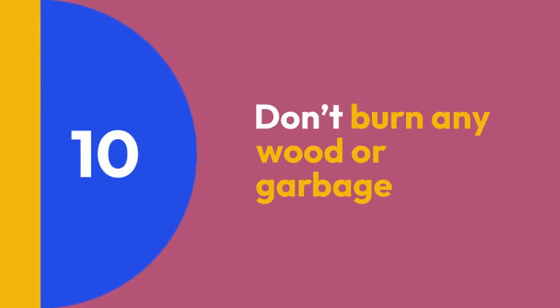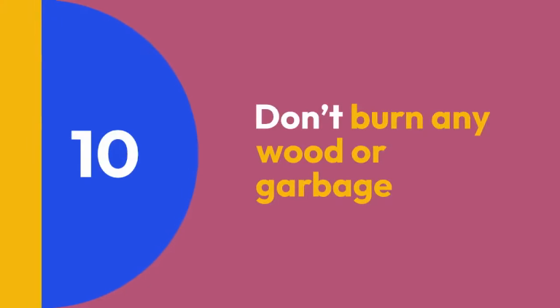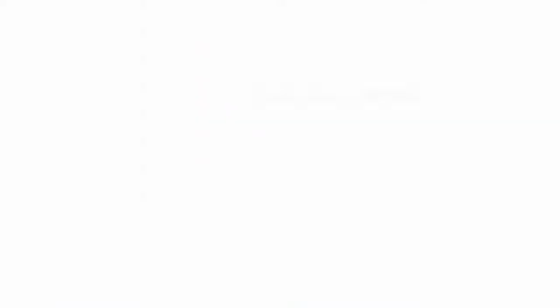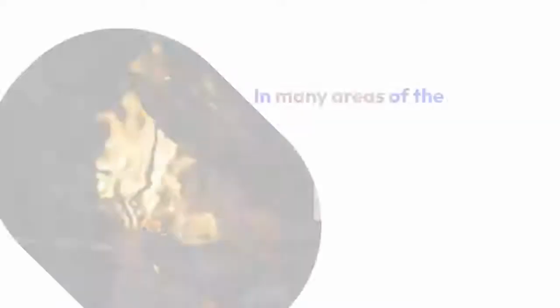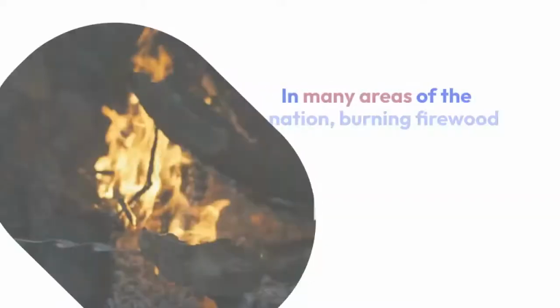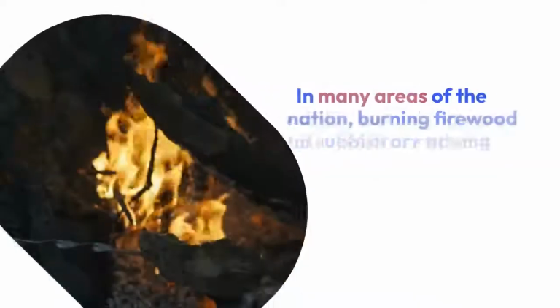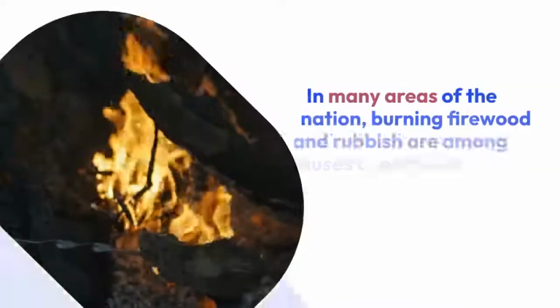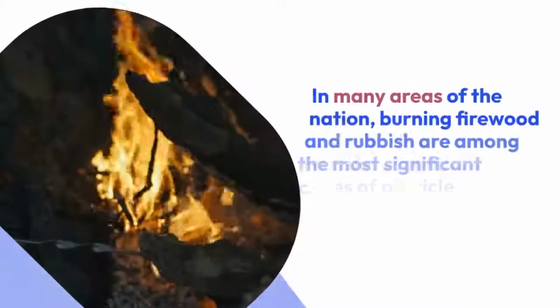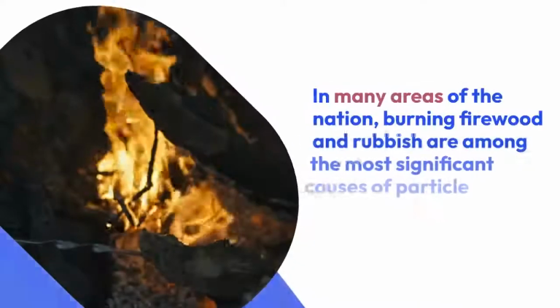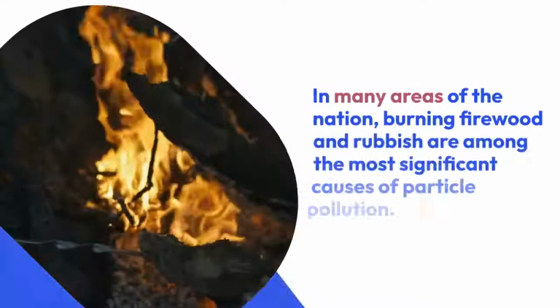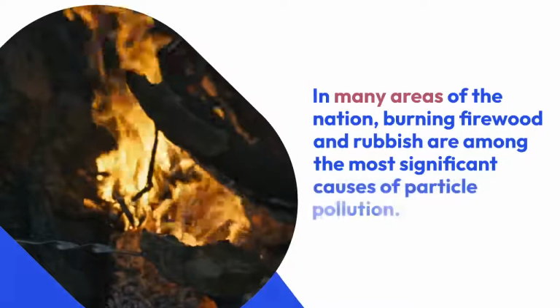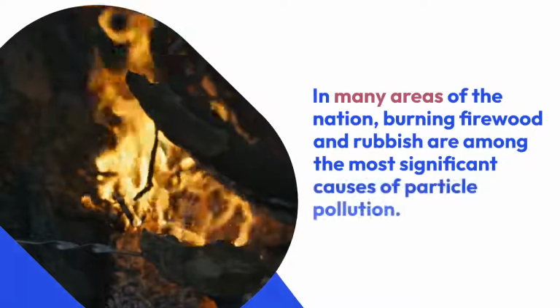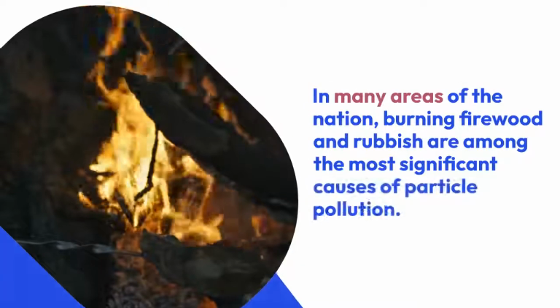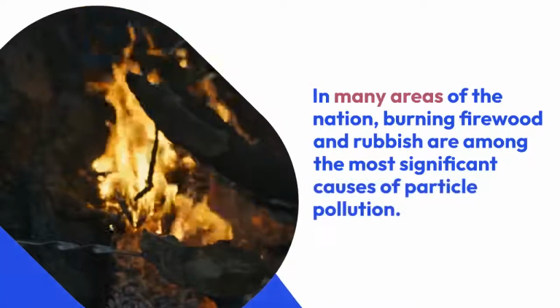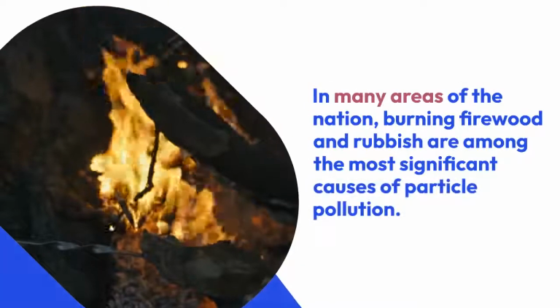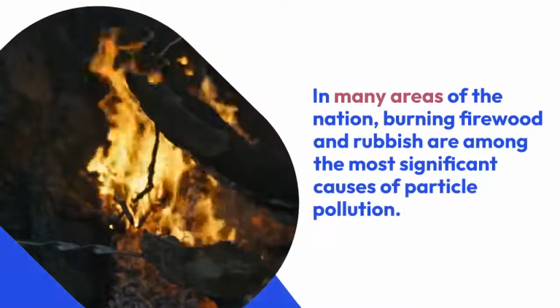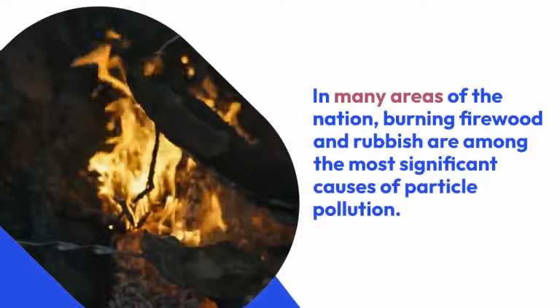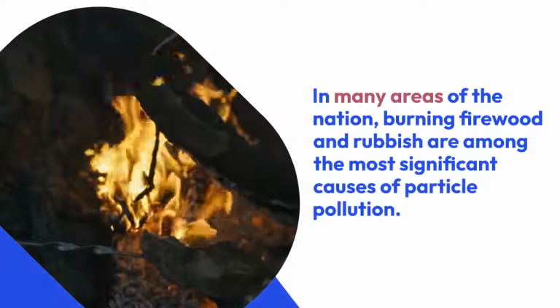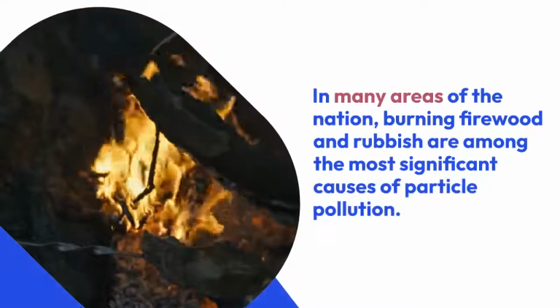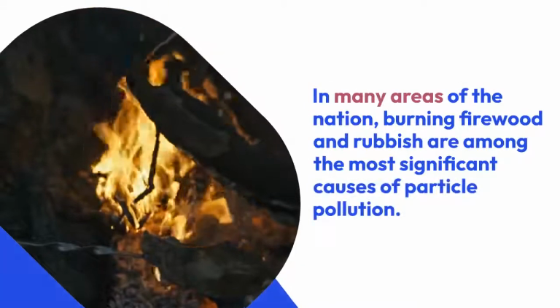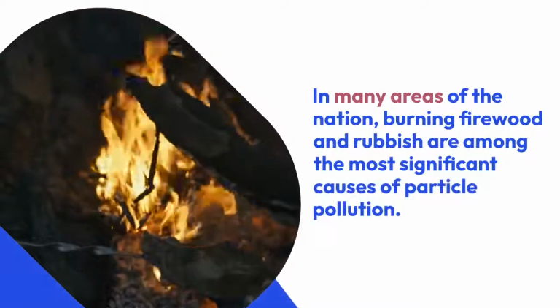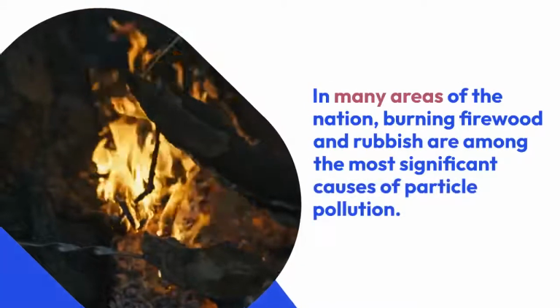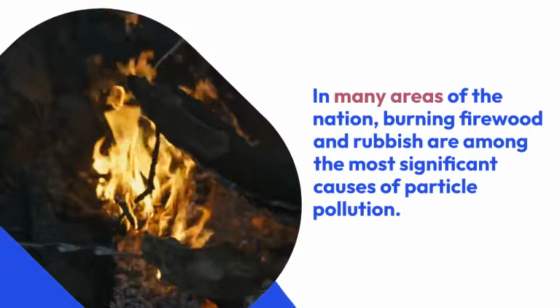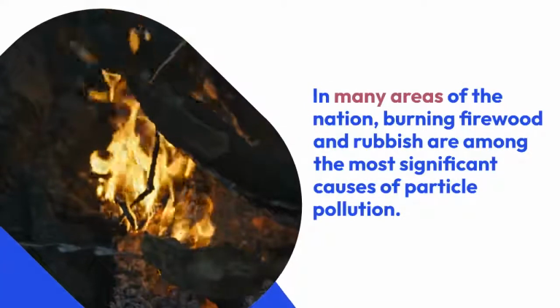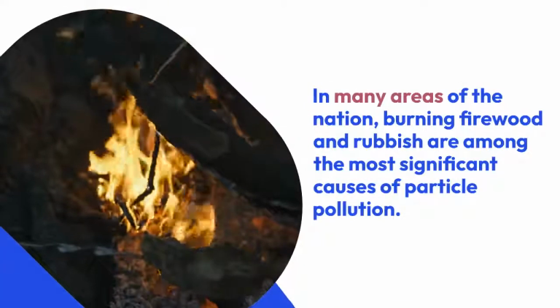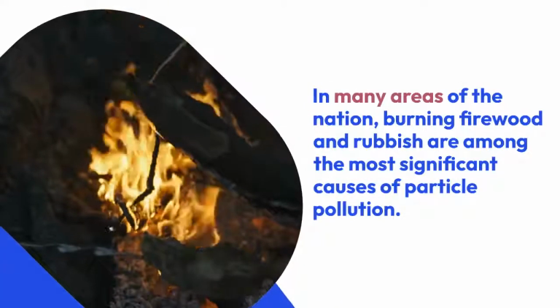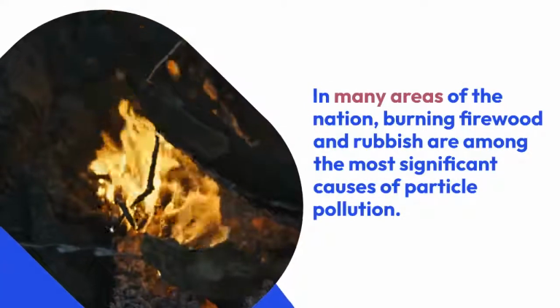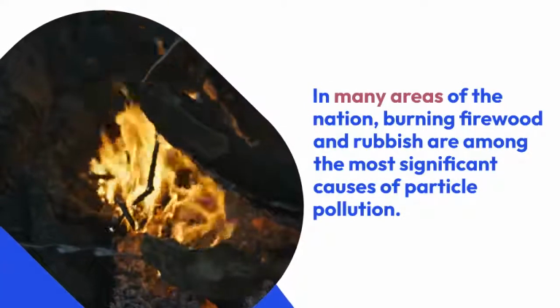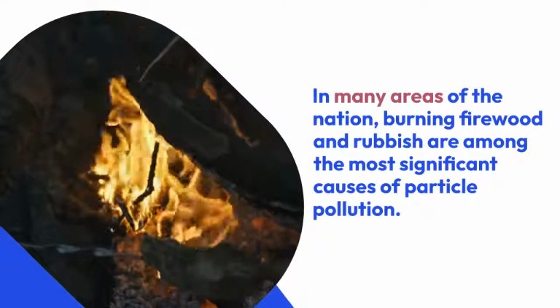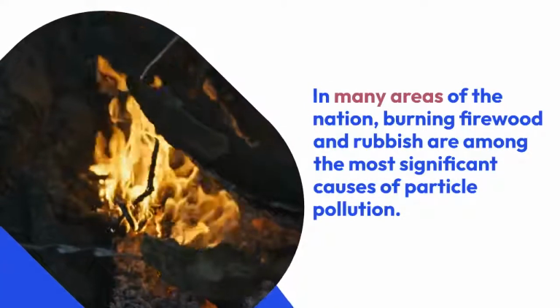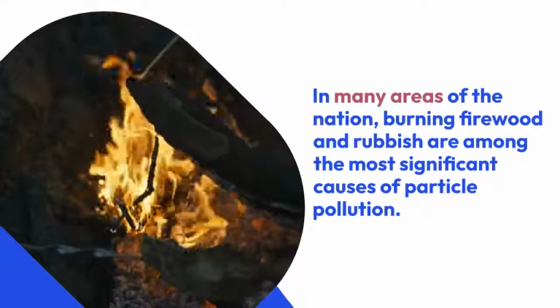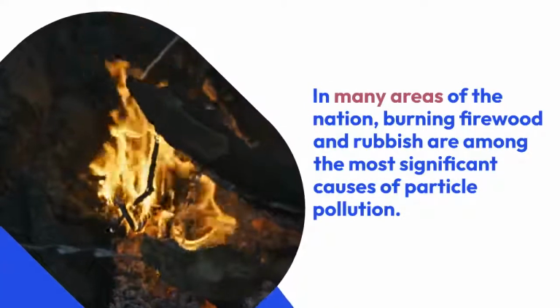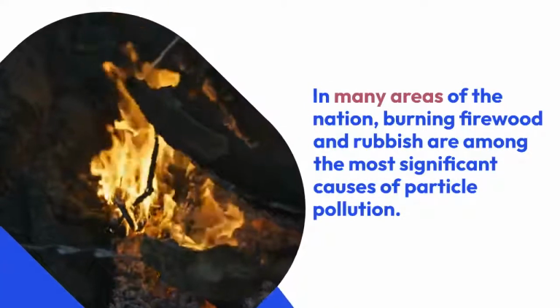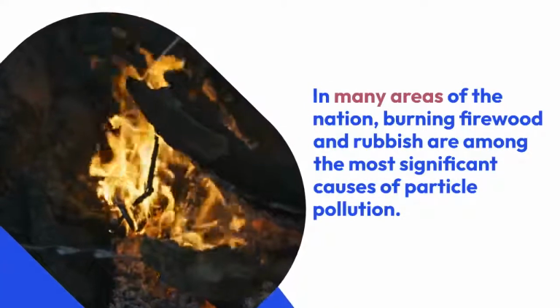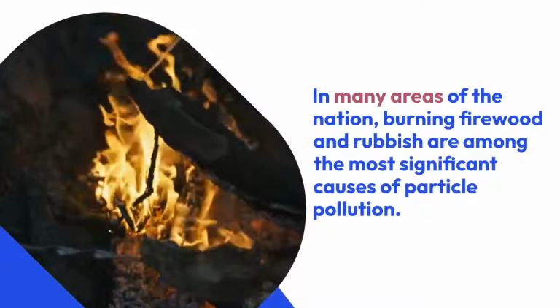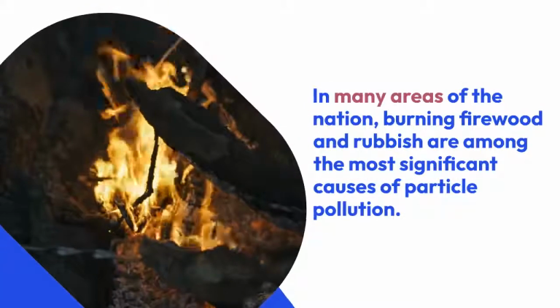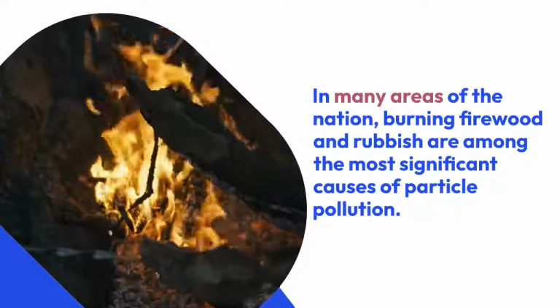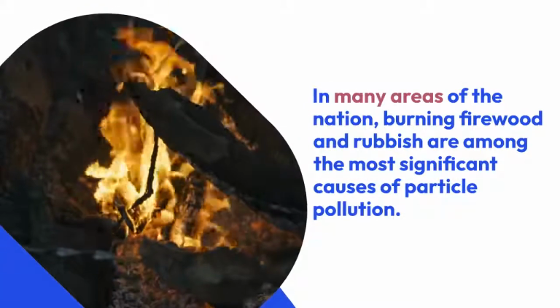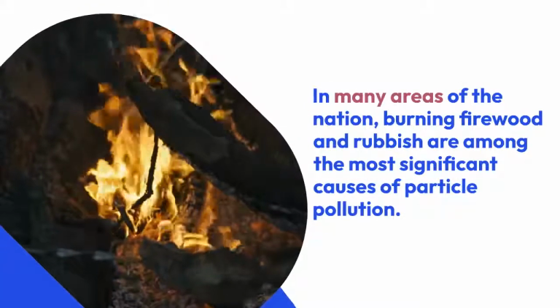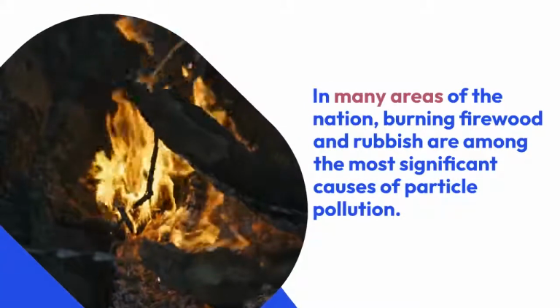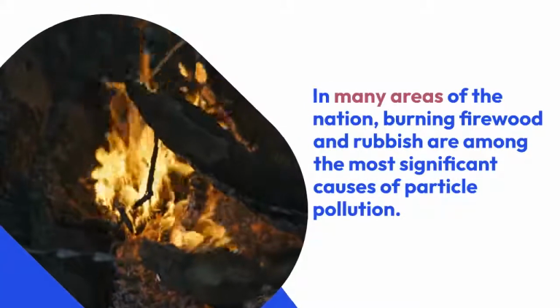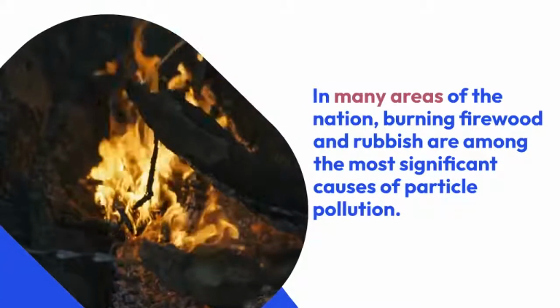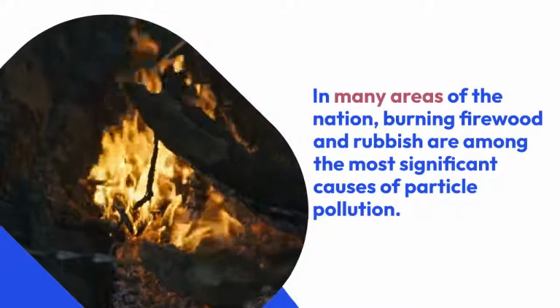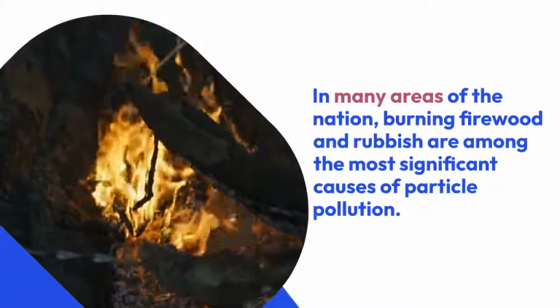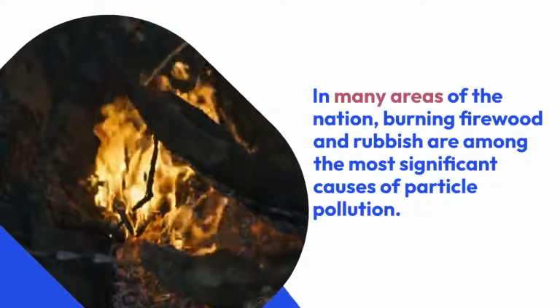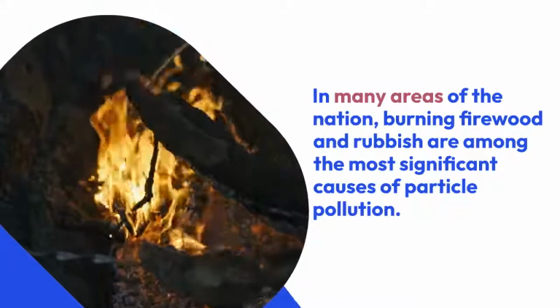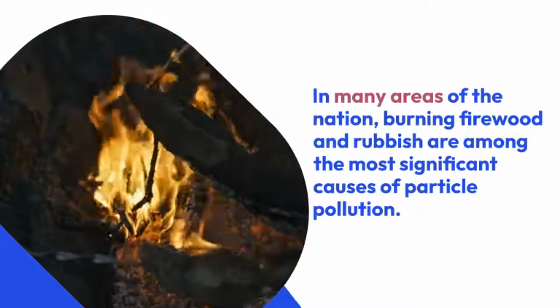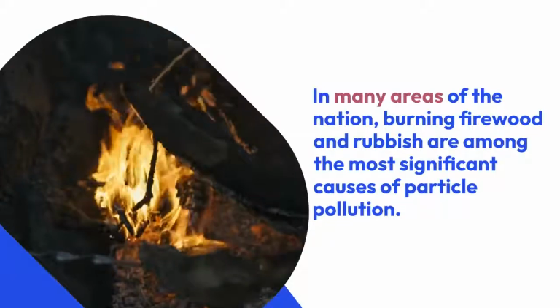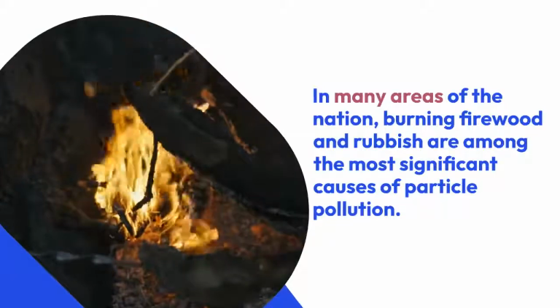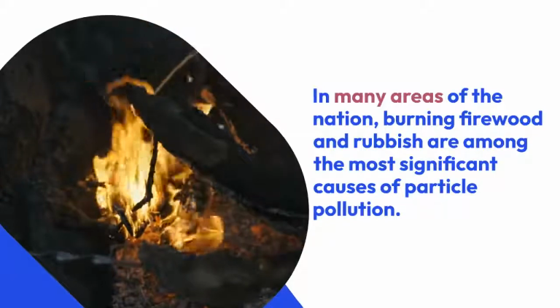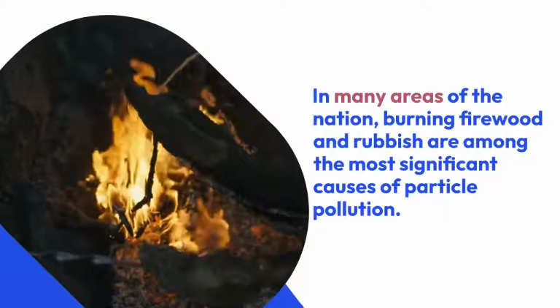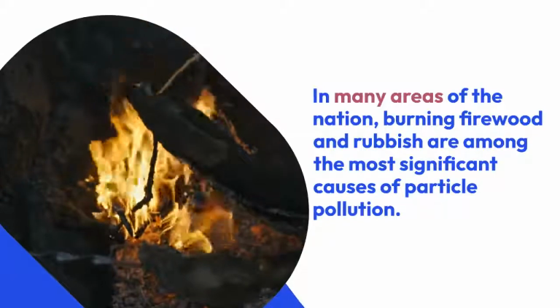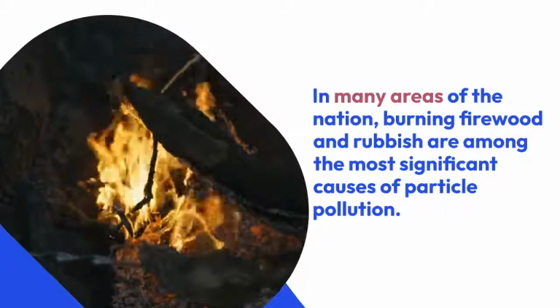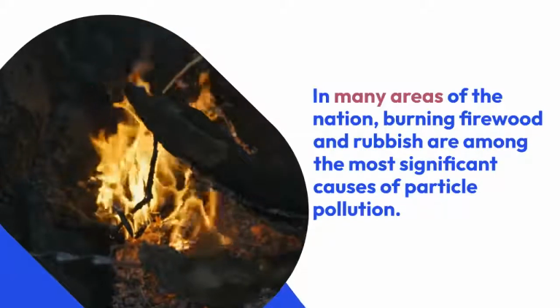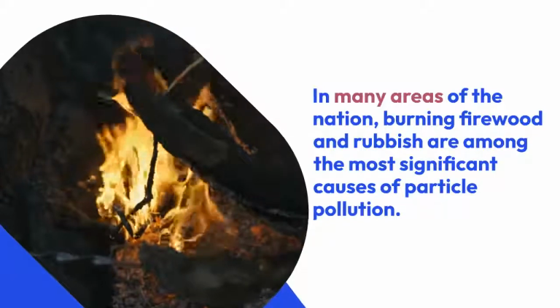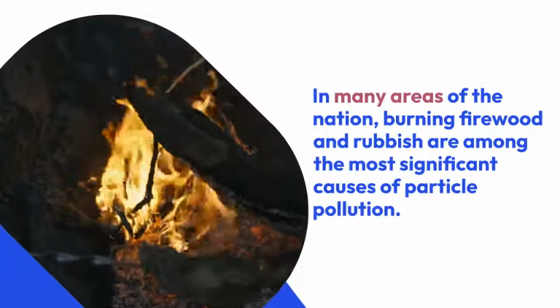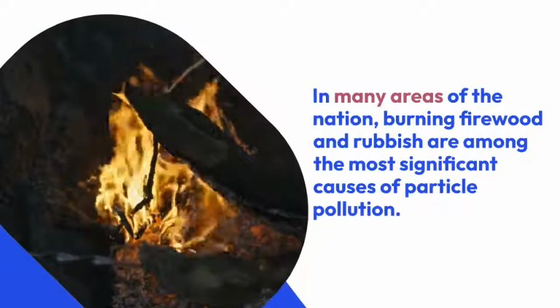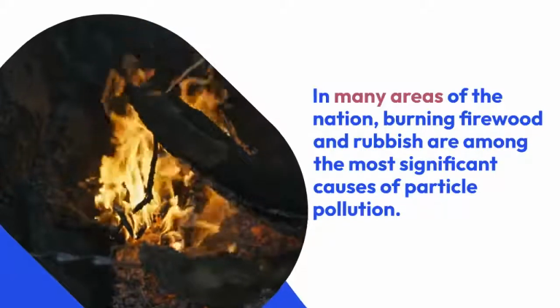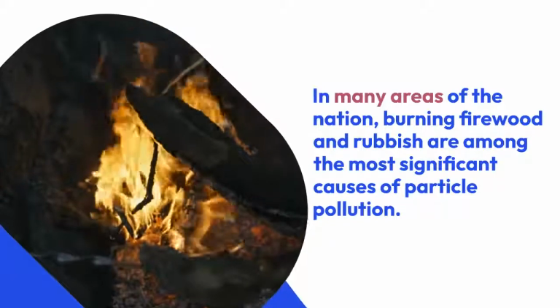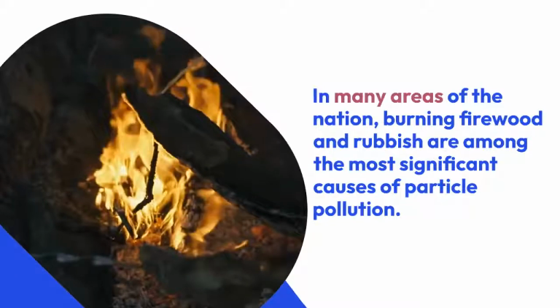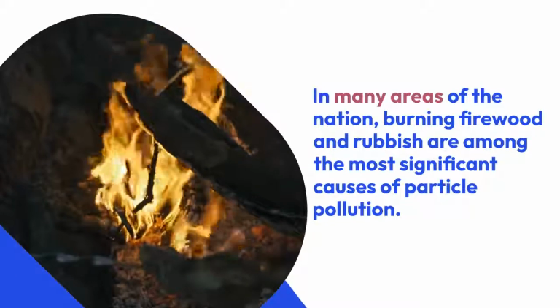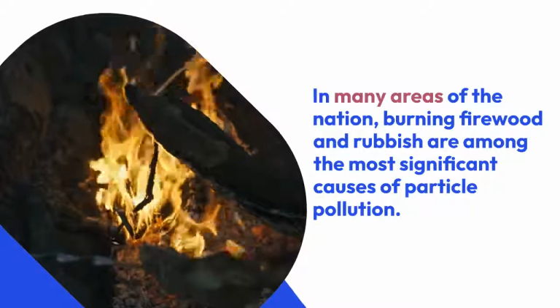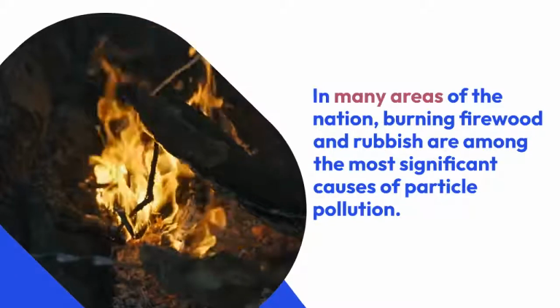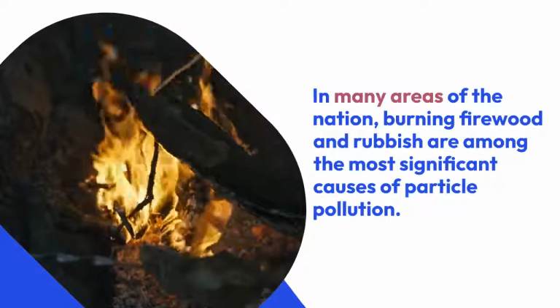Step 10: Don't burn any wood or garbage. In many areas of the nation, burning firewood and rubbish are among the most significant causes of environmental pollution.